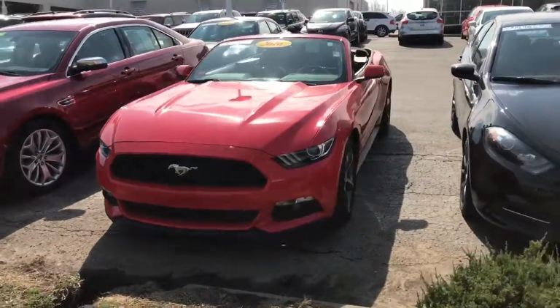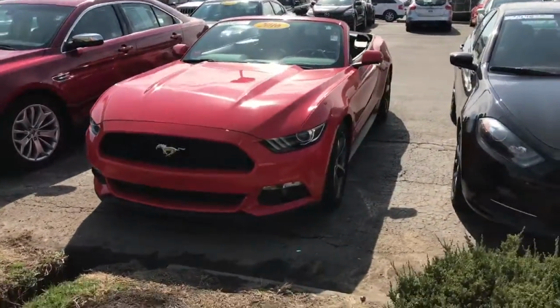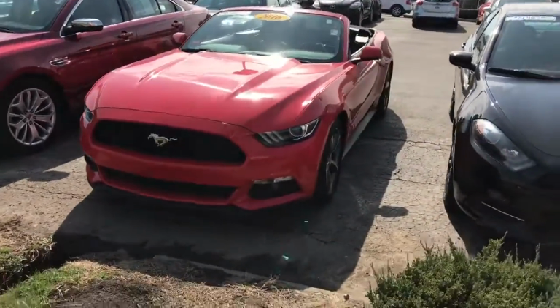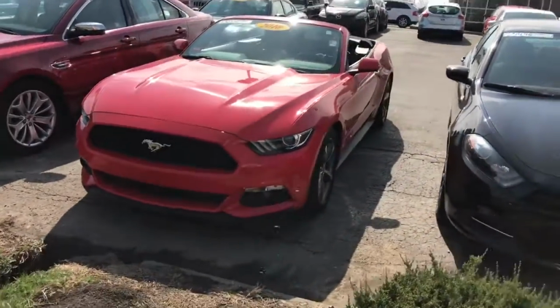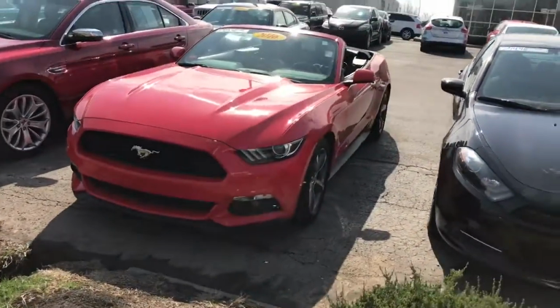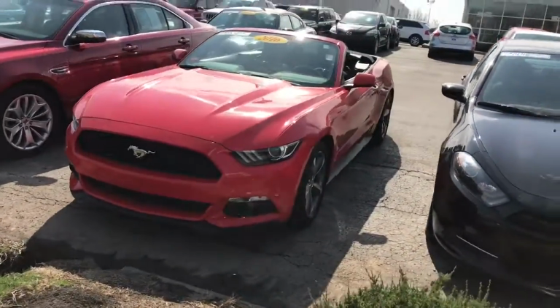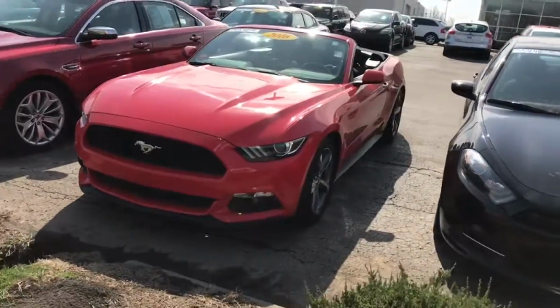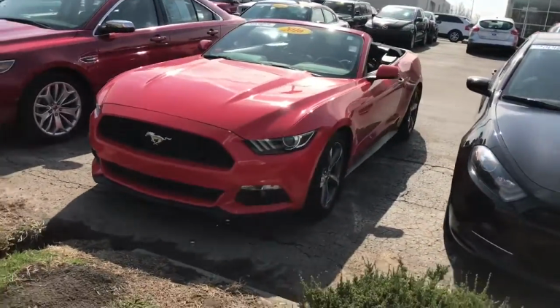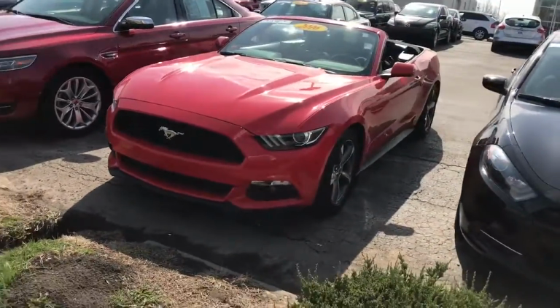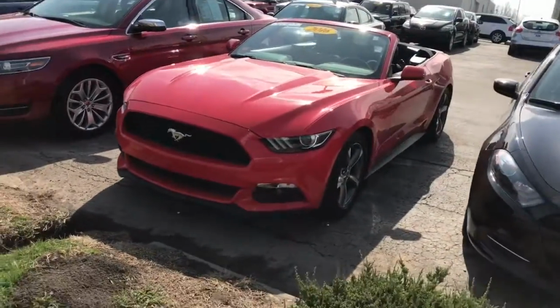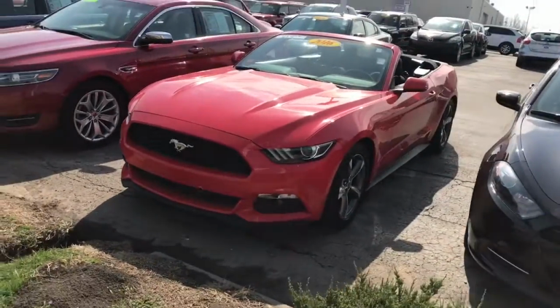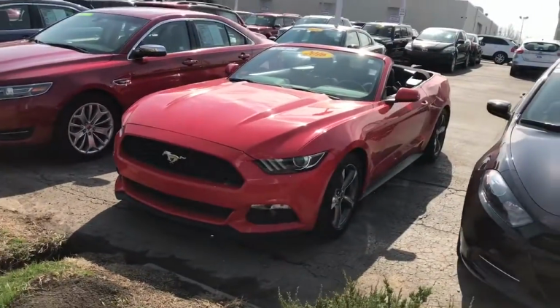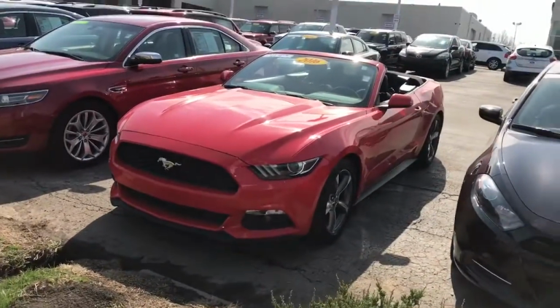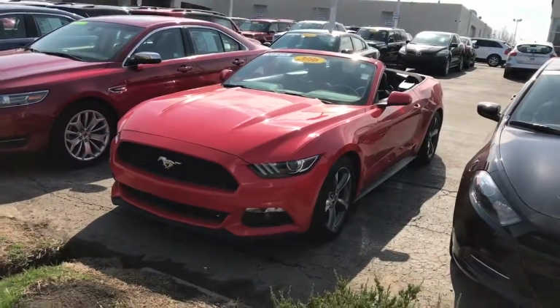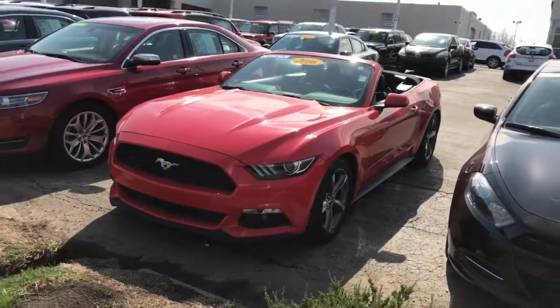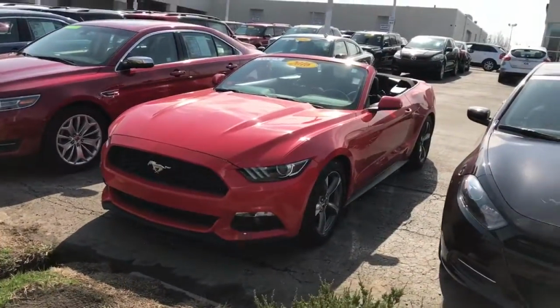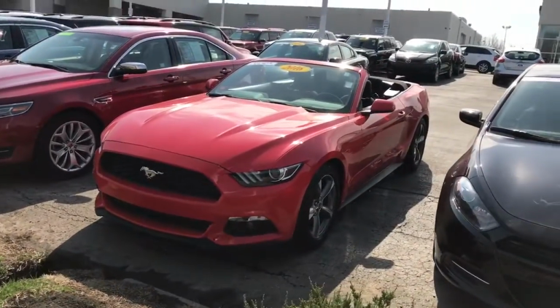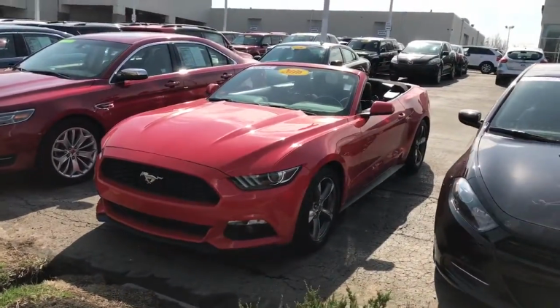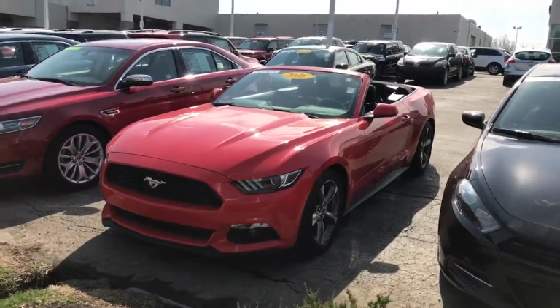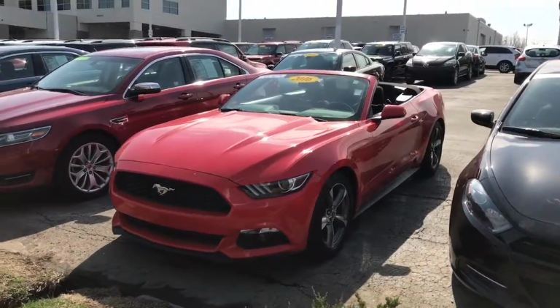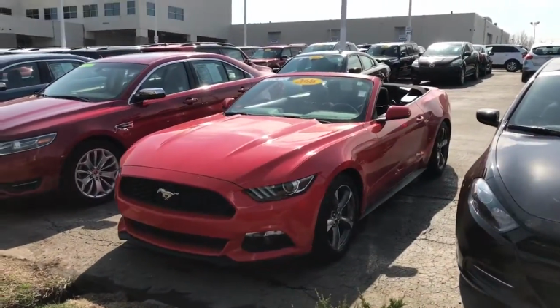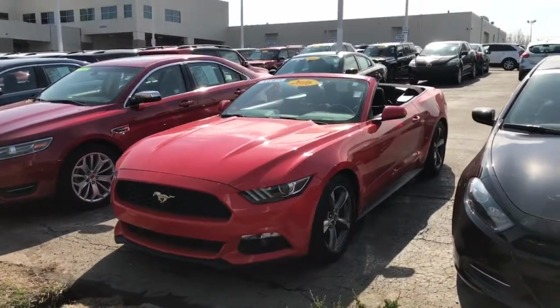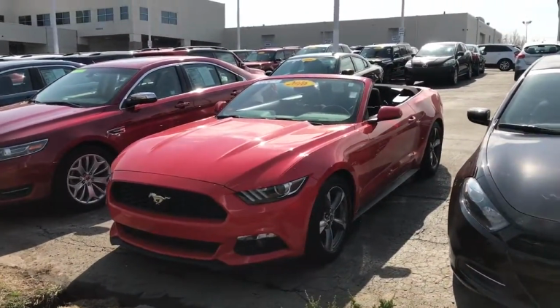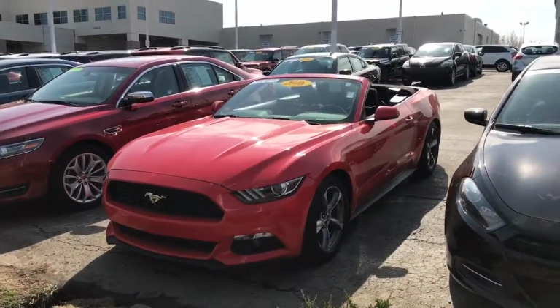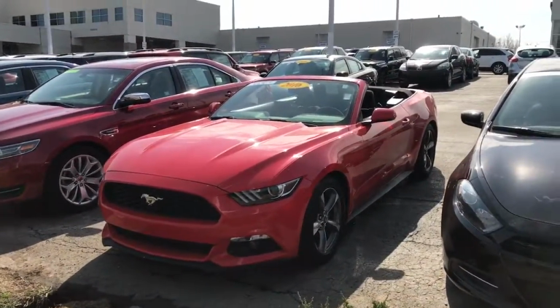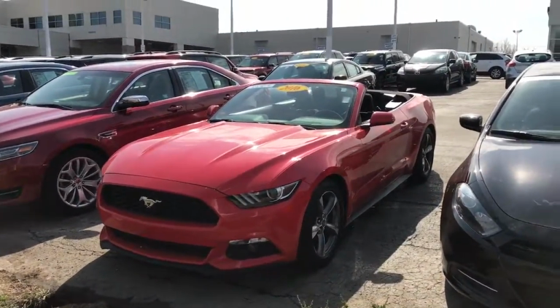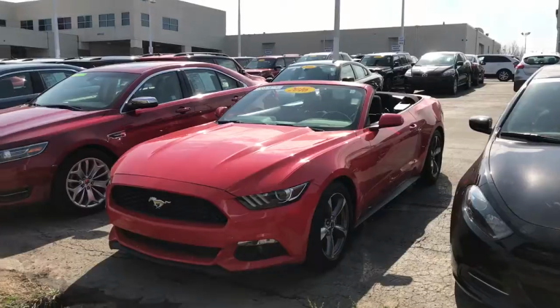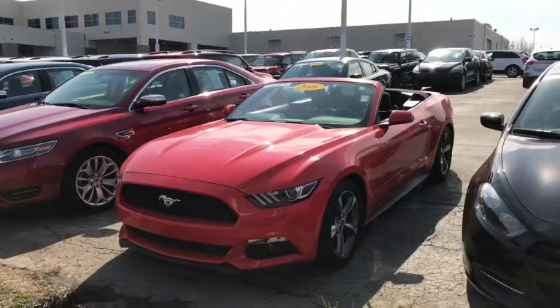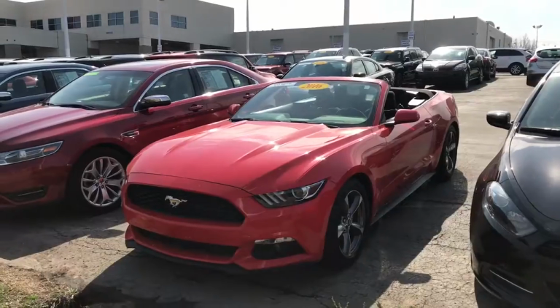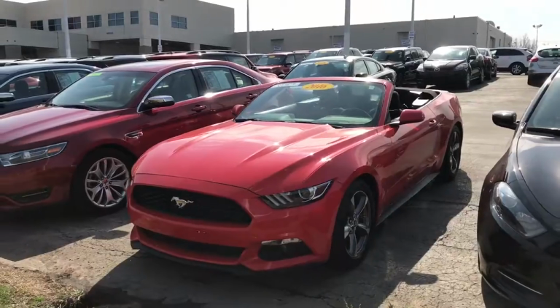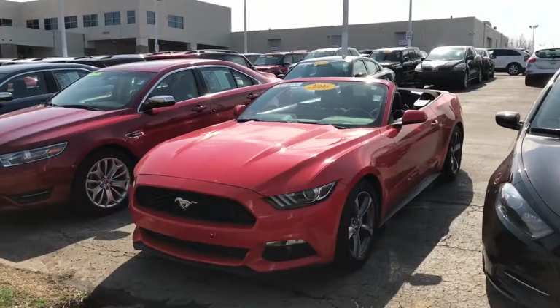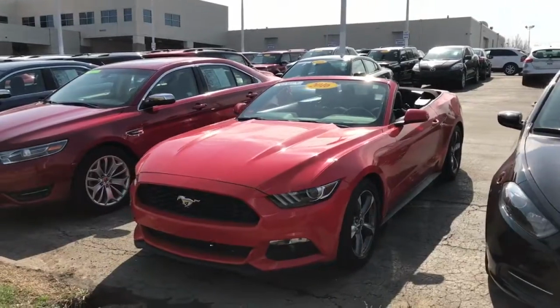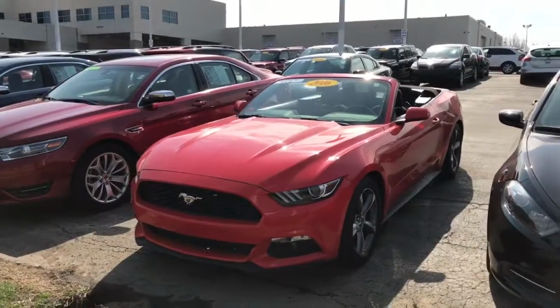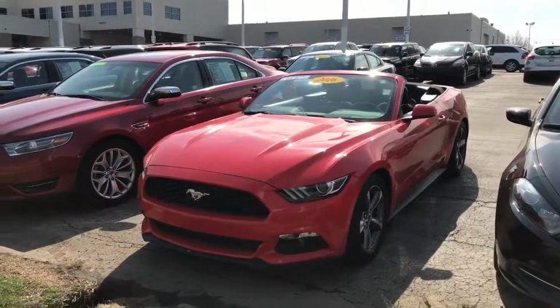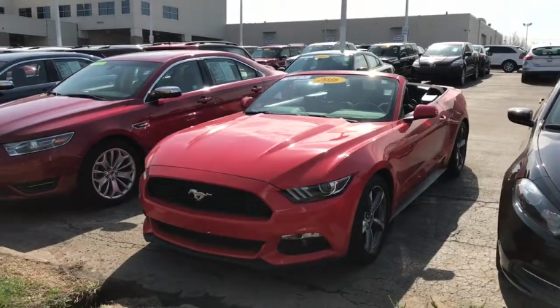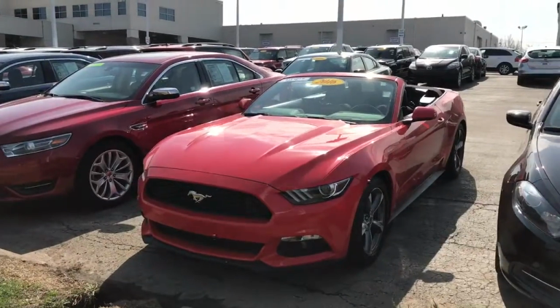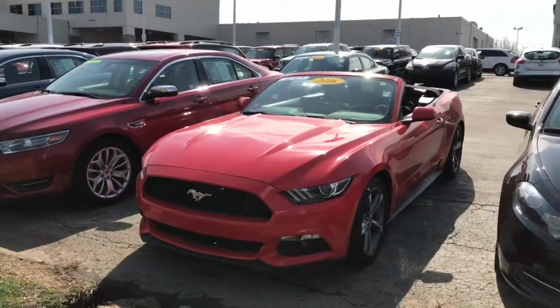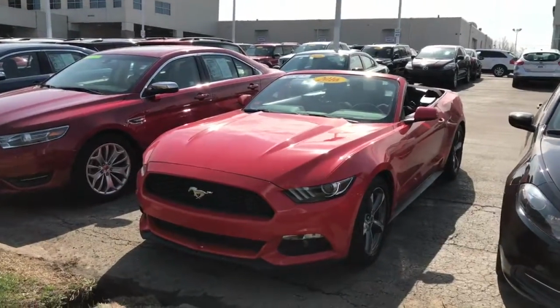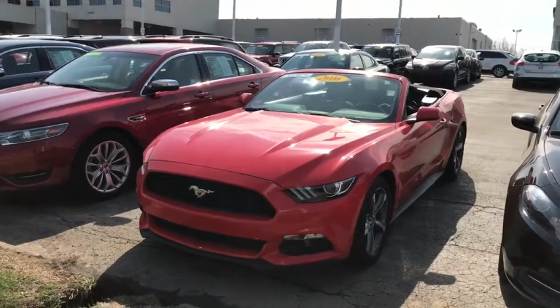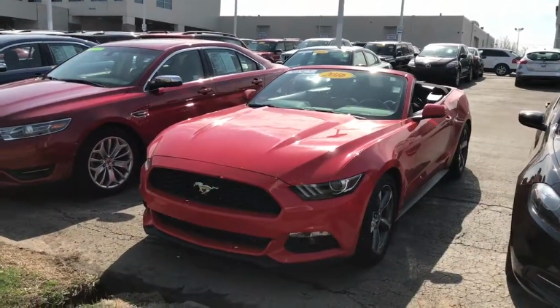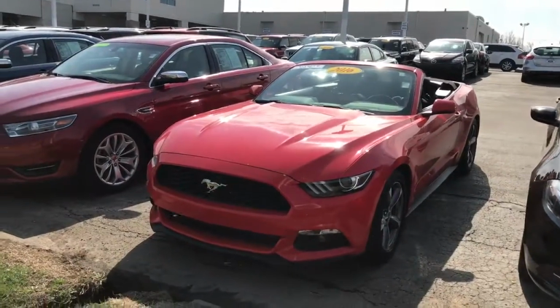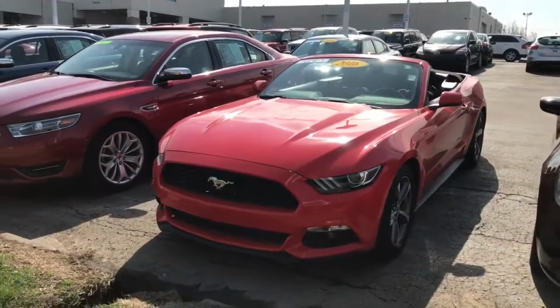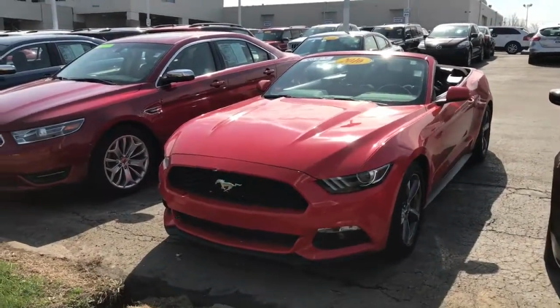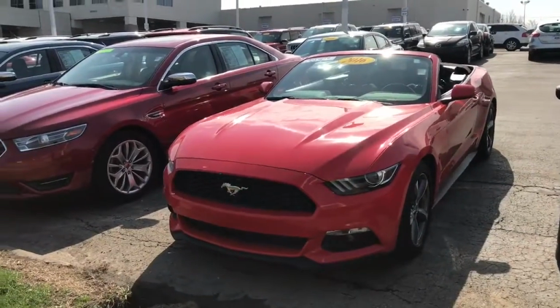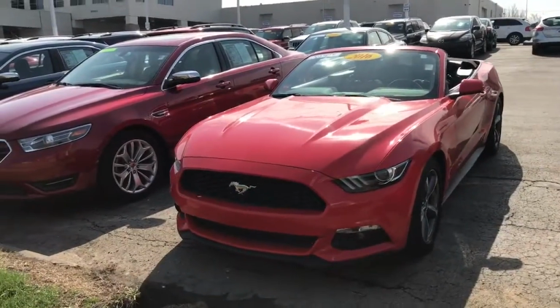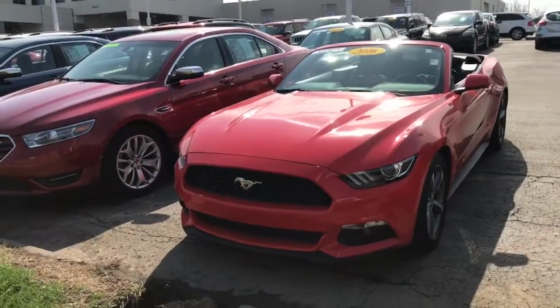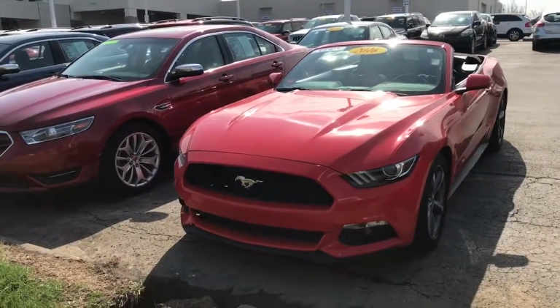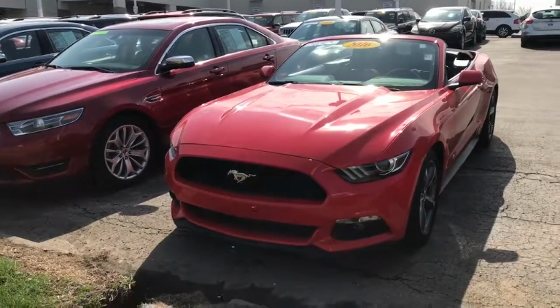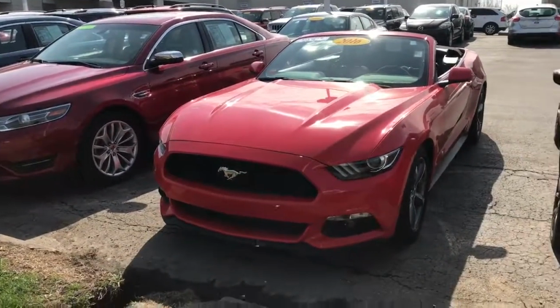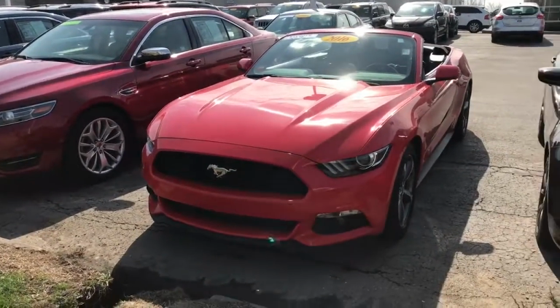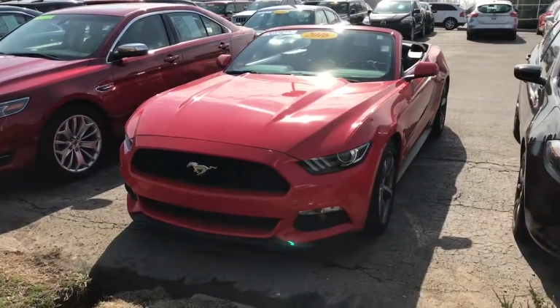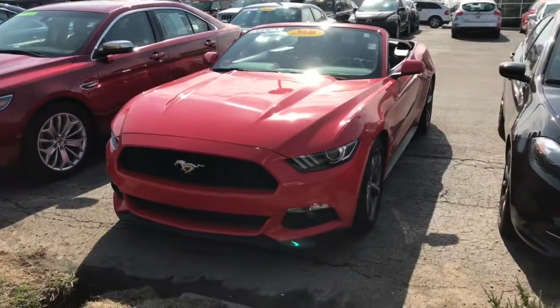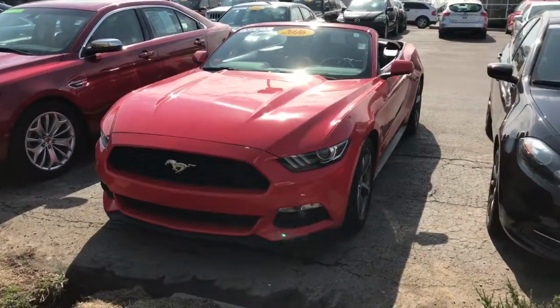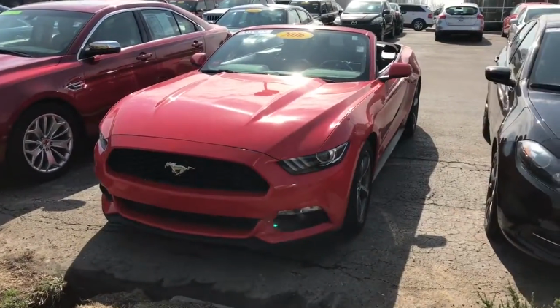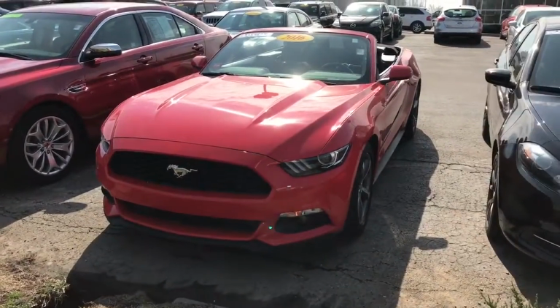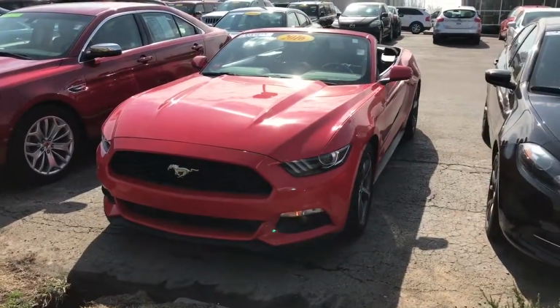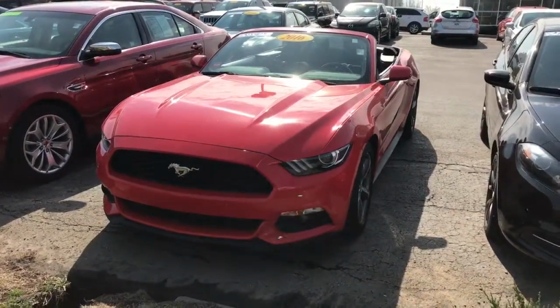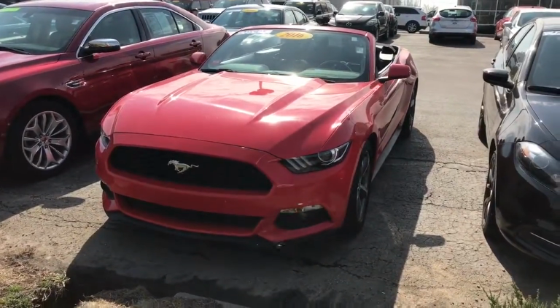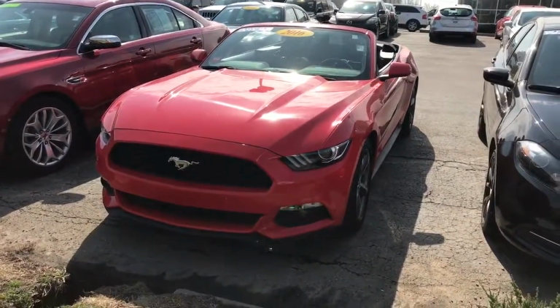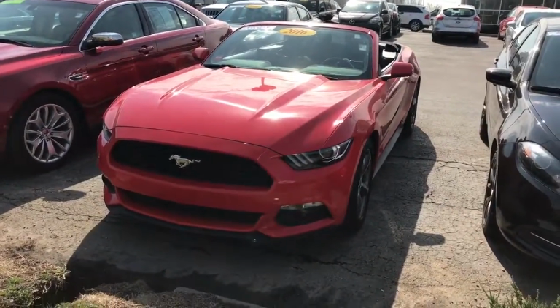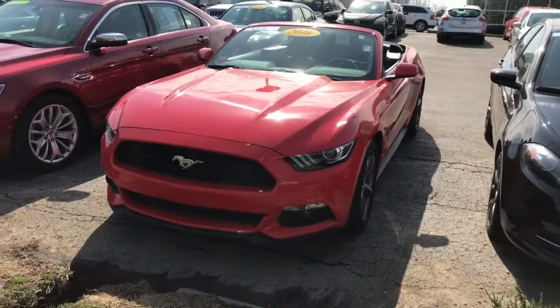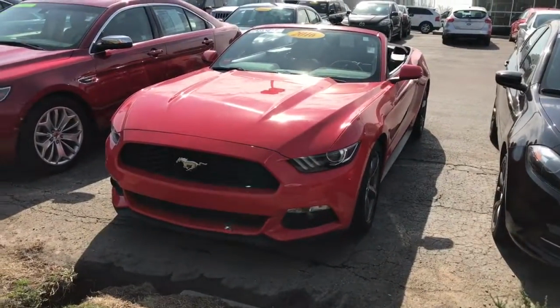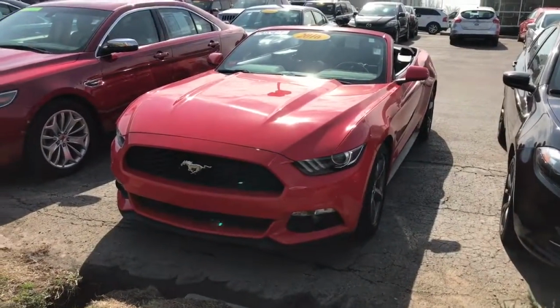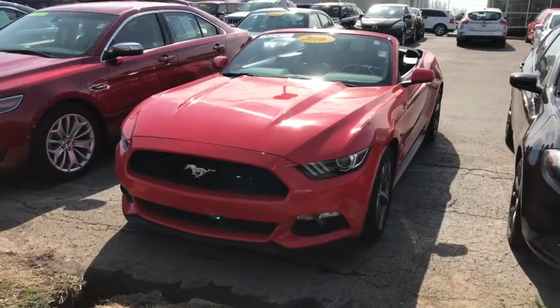This vehicle is in immaculate condition. I went ahead and put the top down for you so you can see what that looks like. A lot of neat features on this vehicle though.